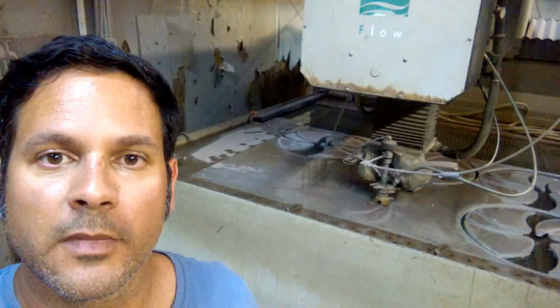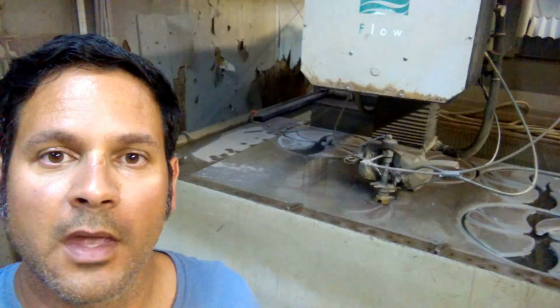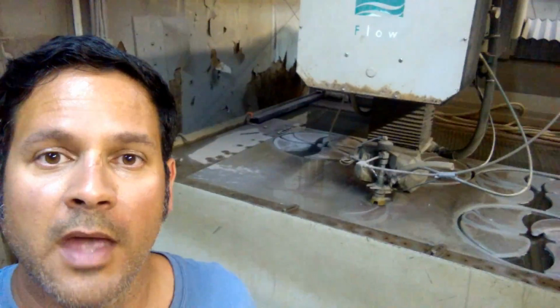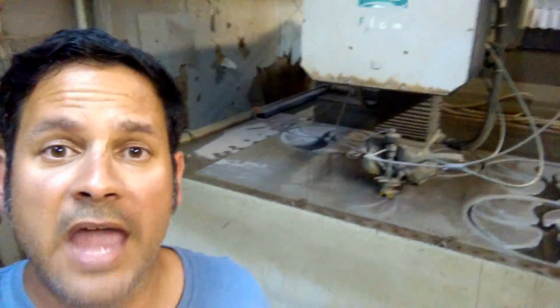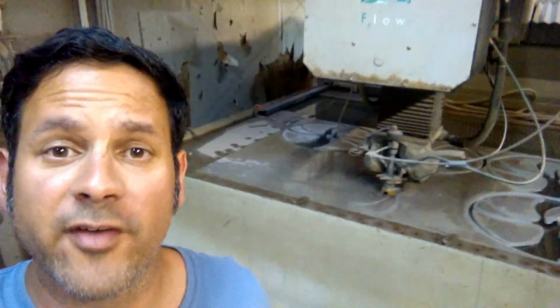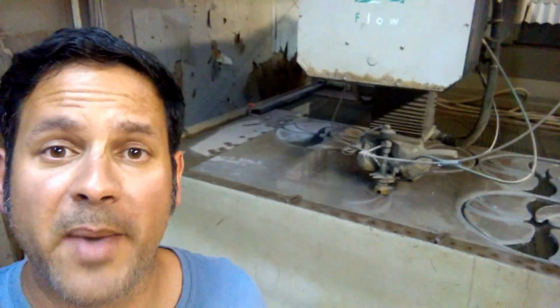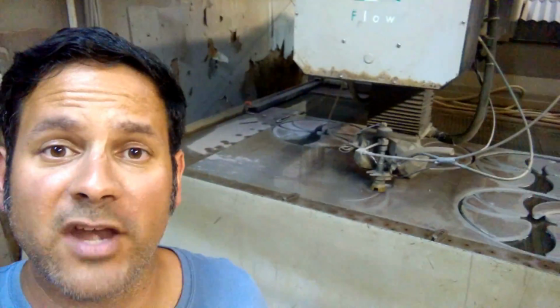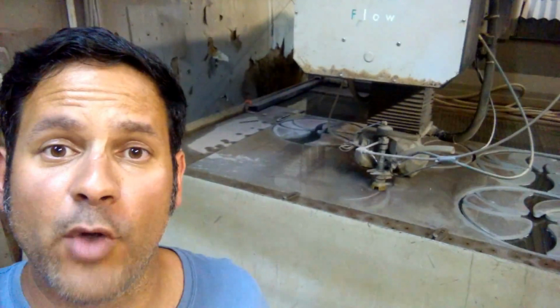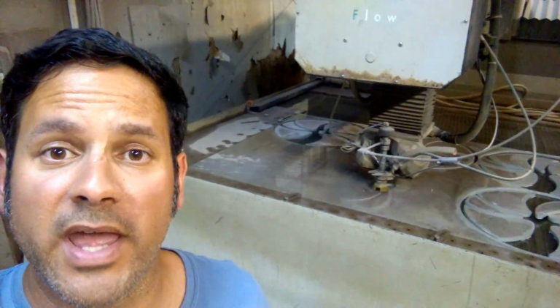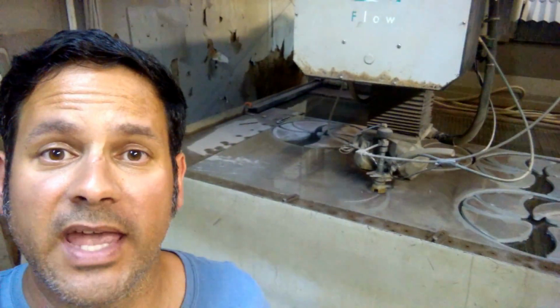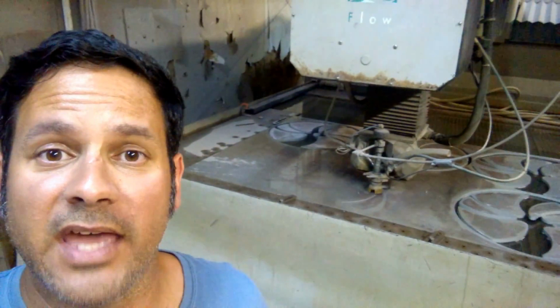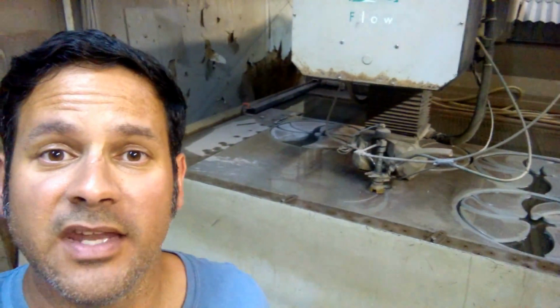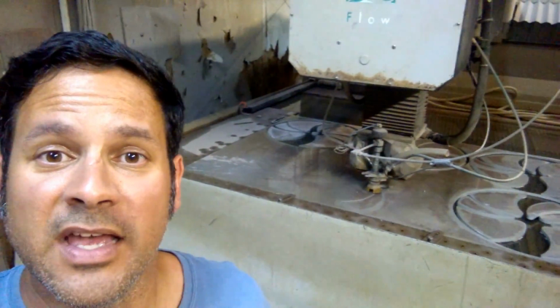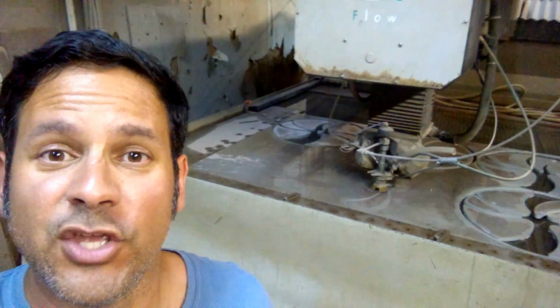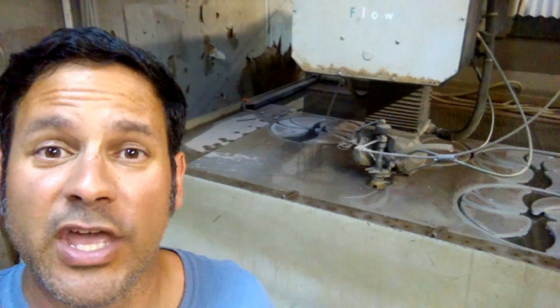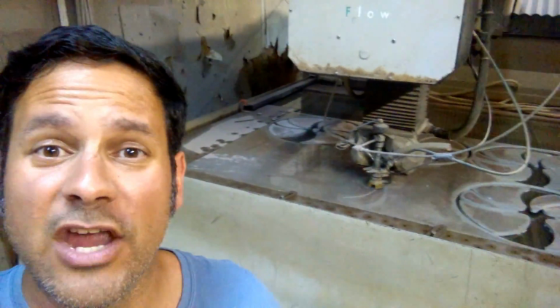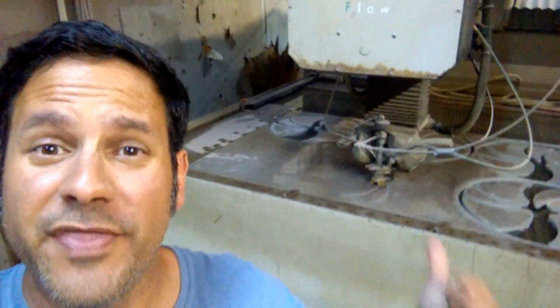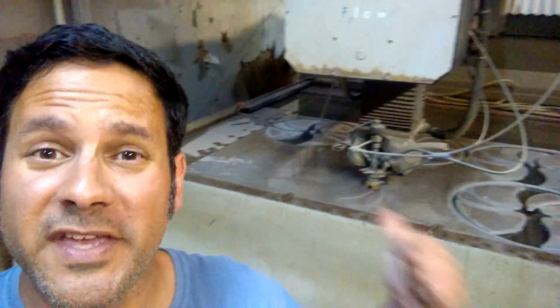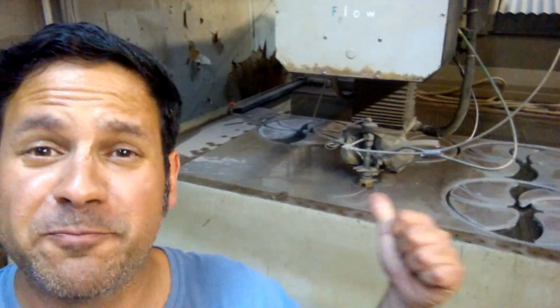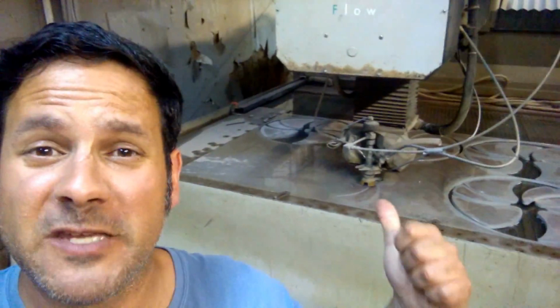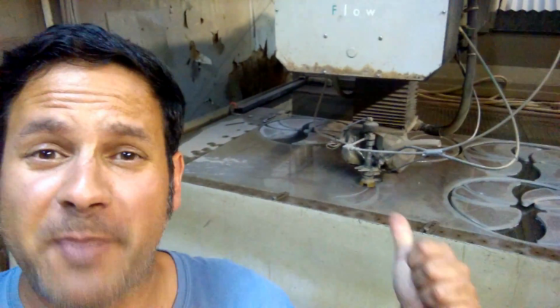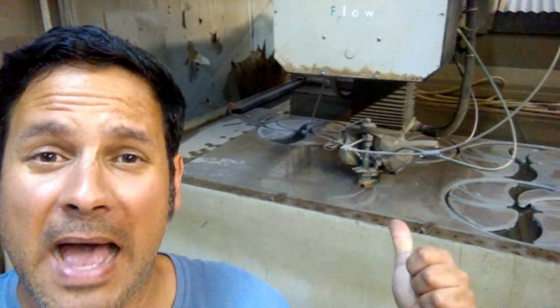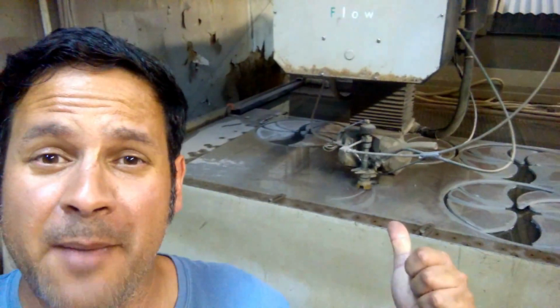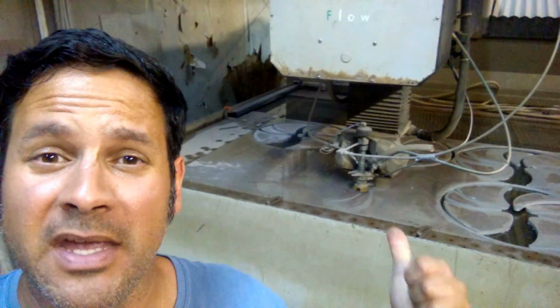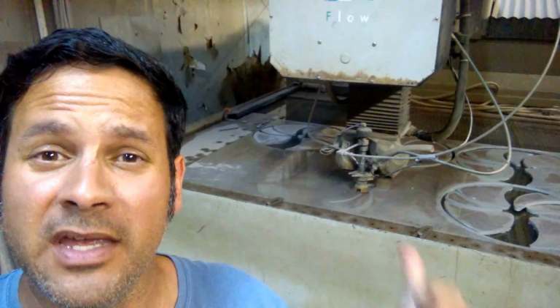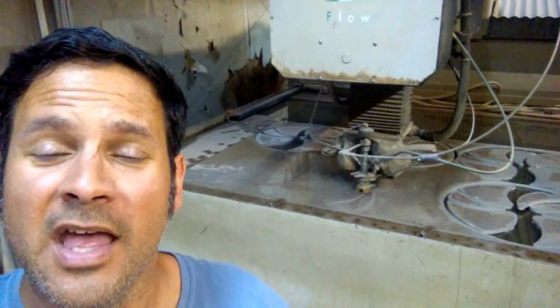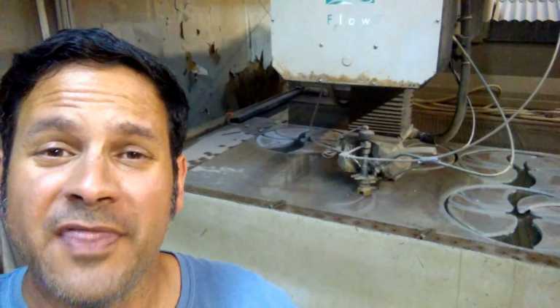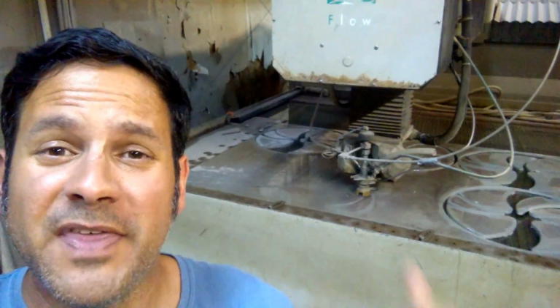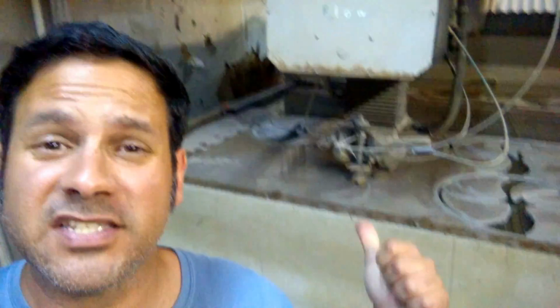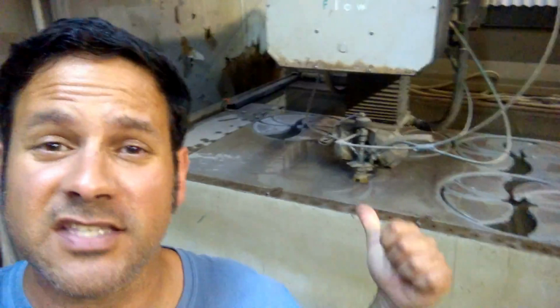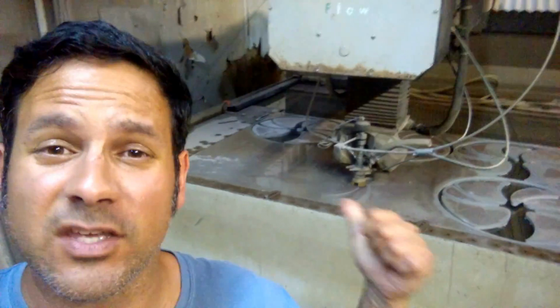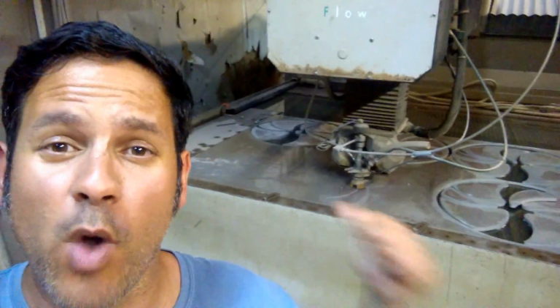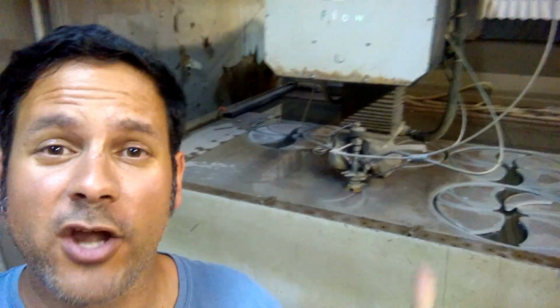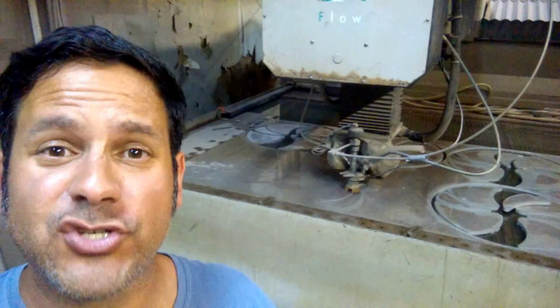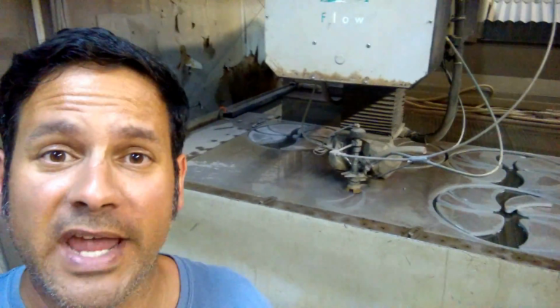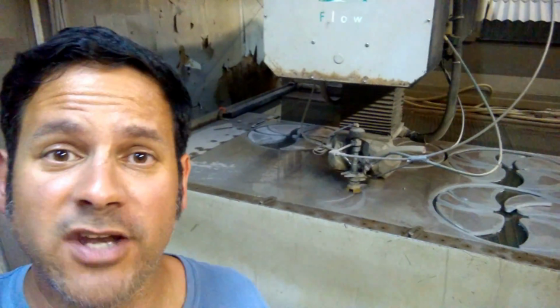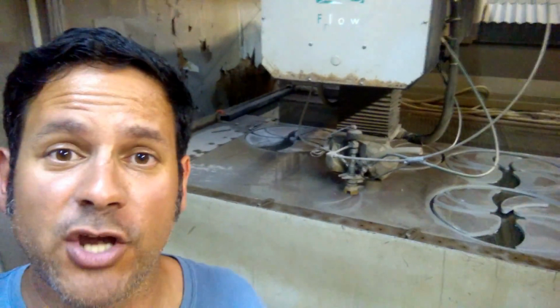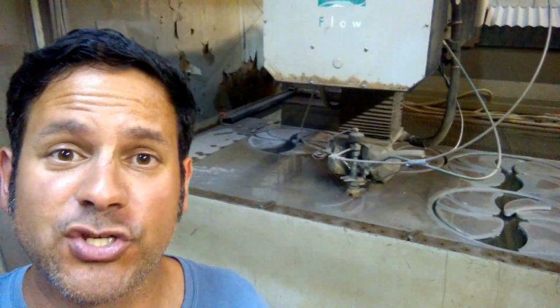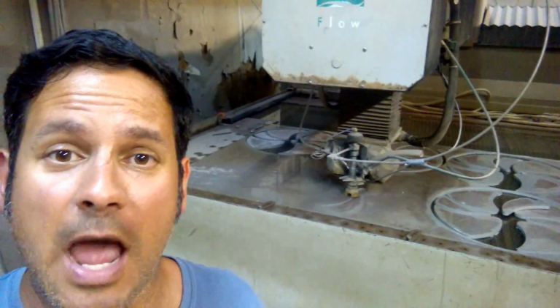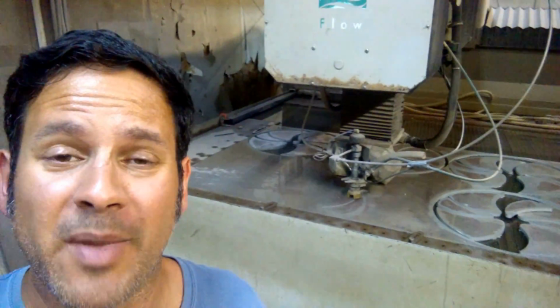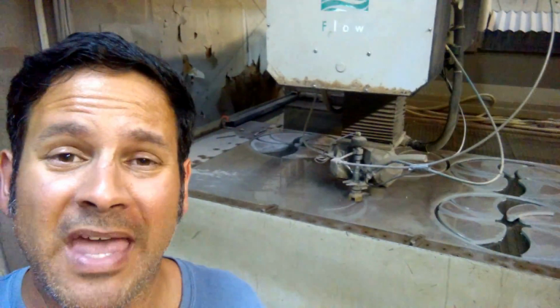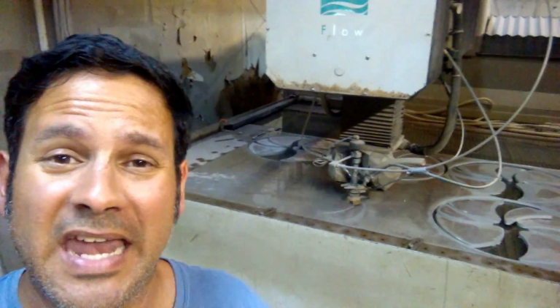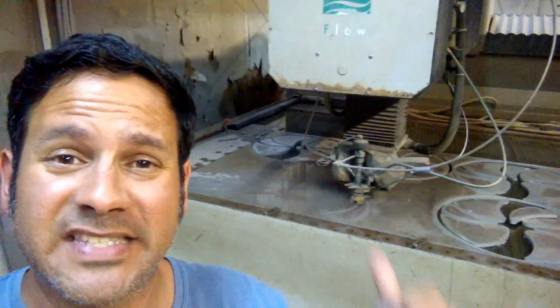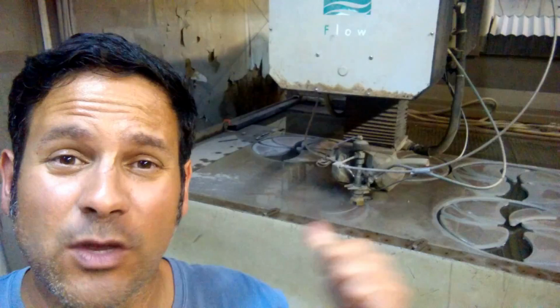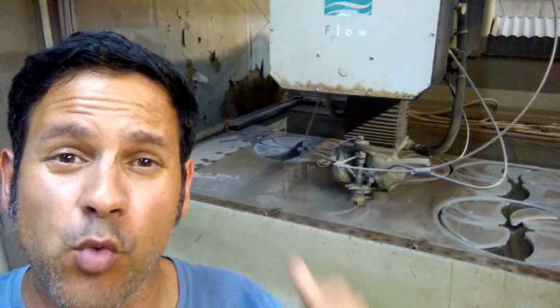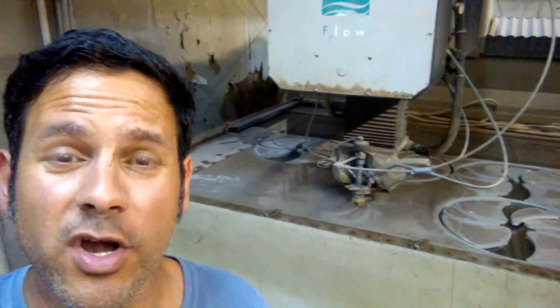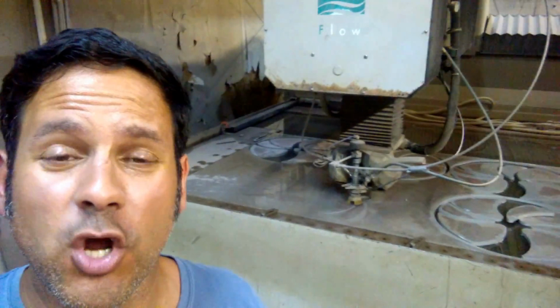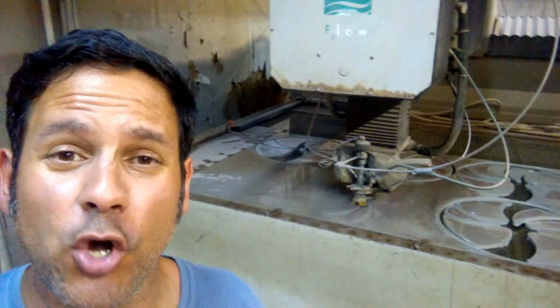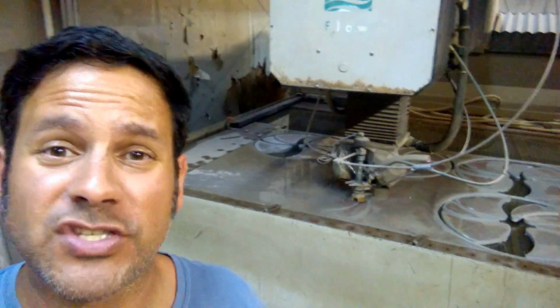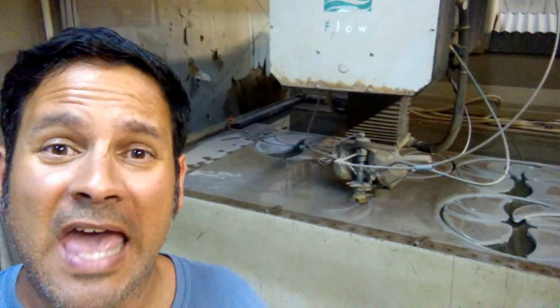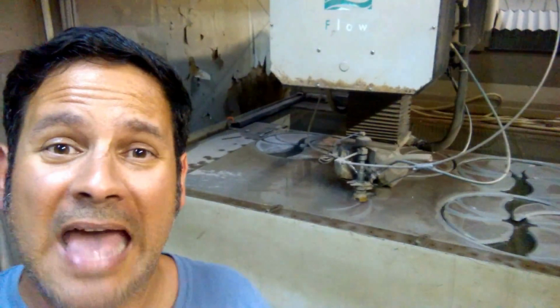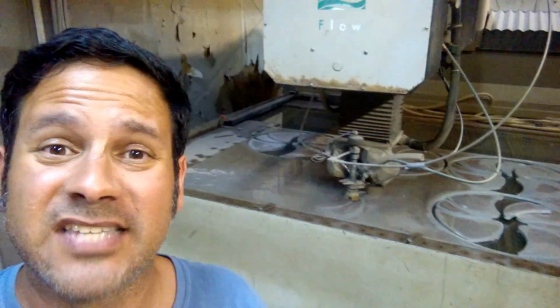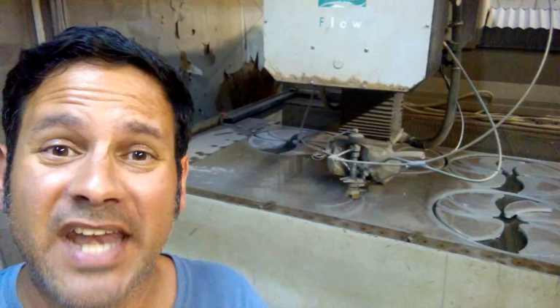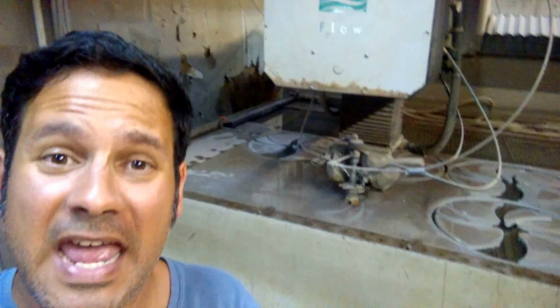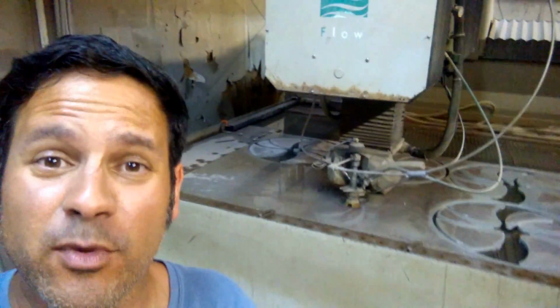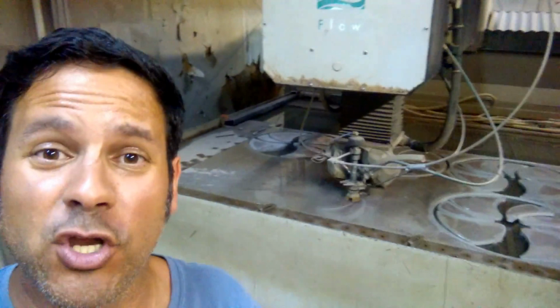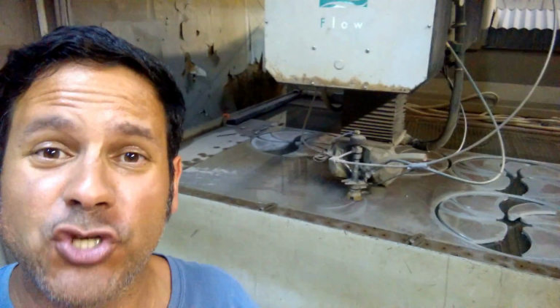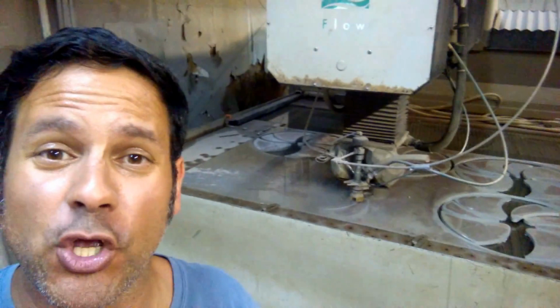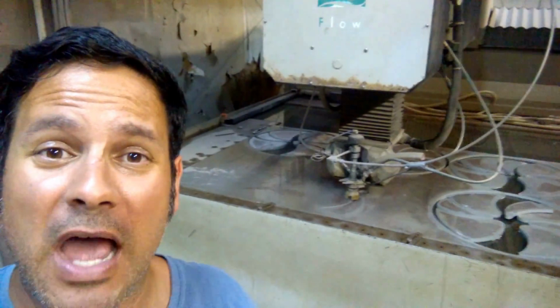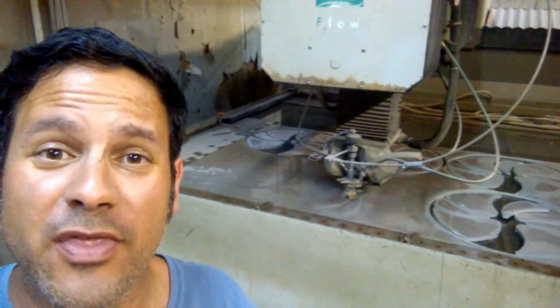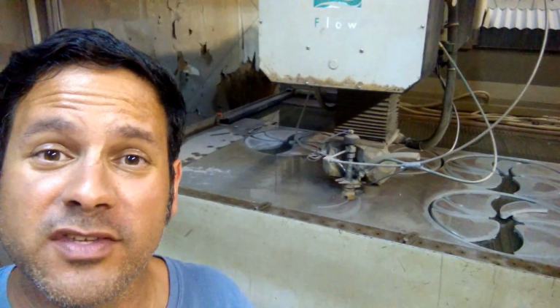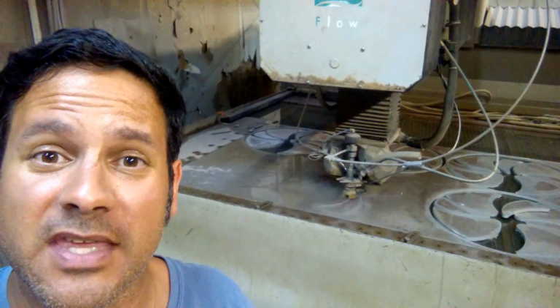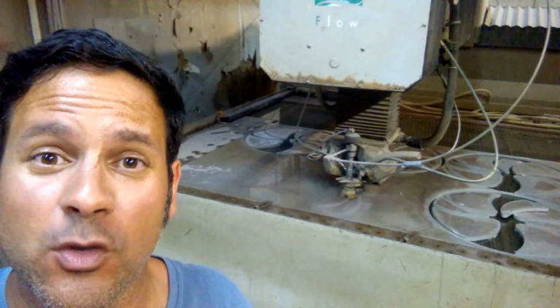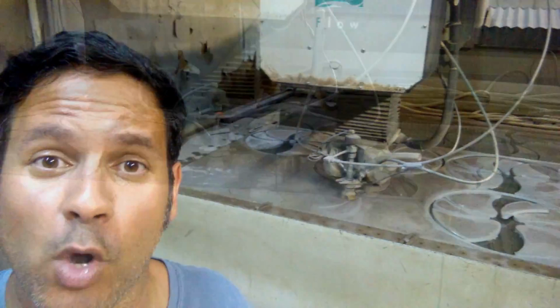Hey everybody, Ray again. You hear this beep behind me? This is a water jet in our shop. It is a workhorse and today I'm going to show you how this thing works.